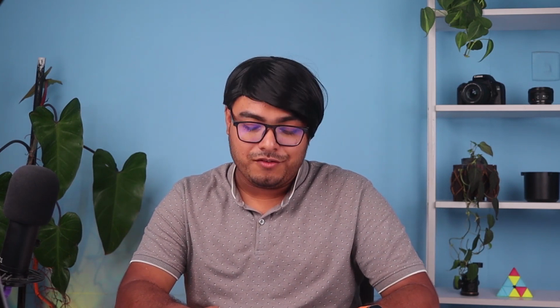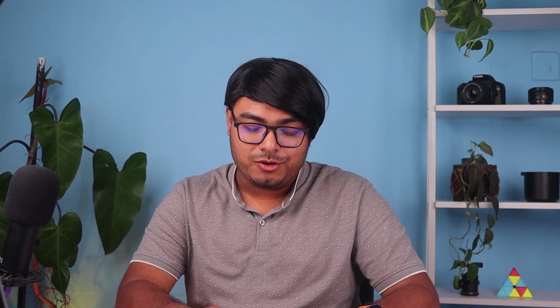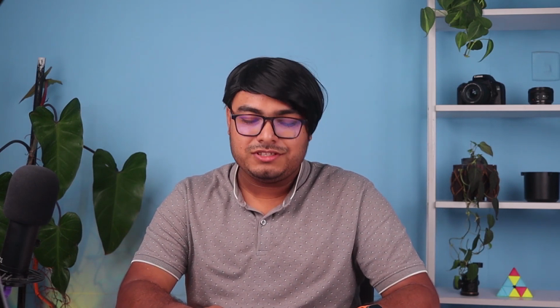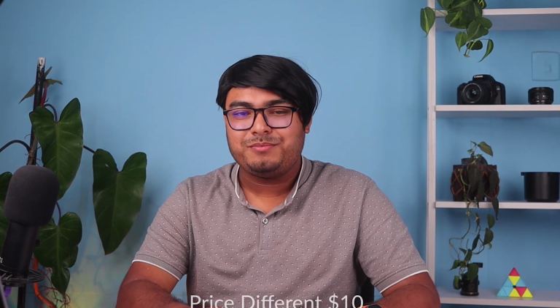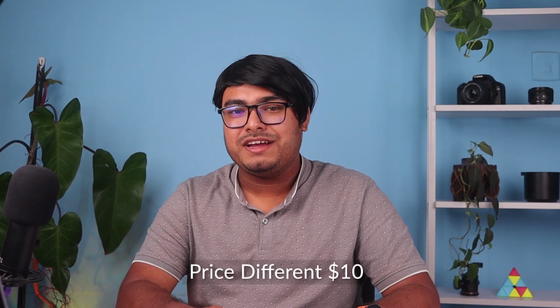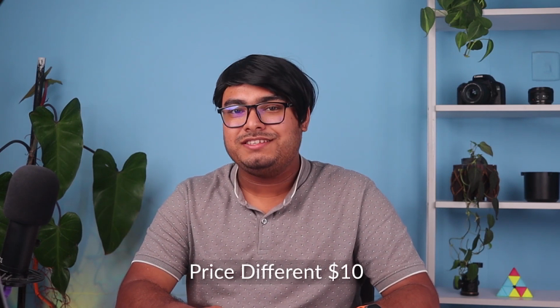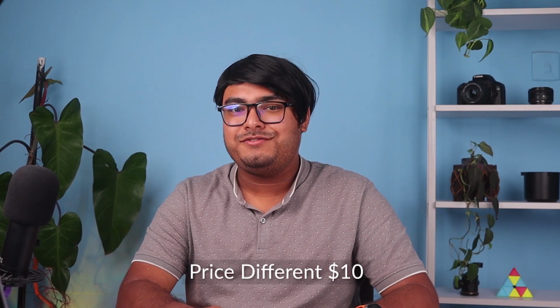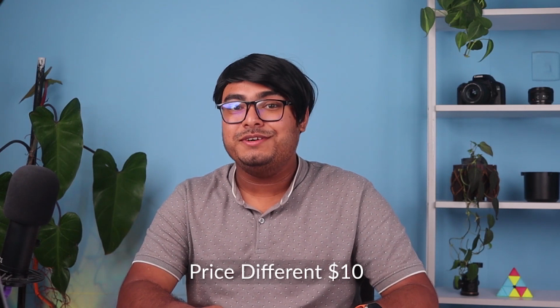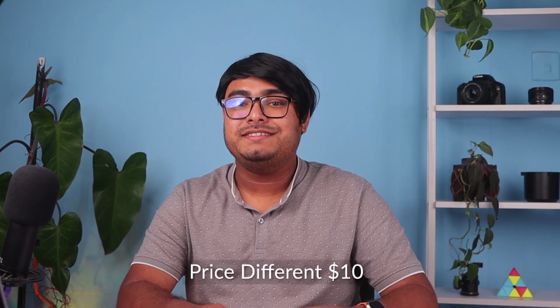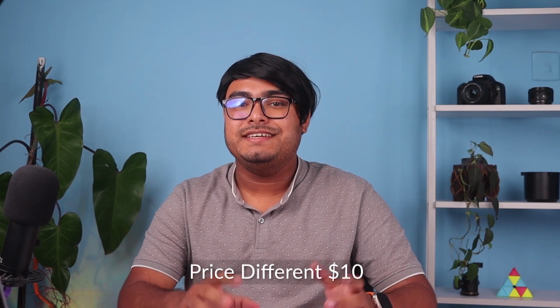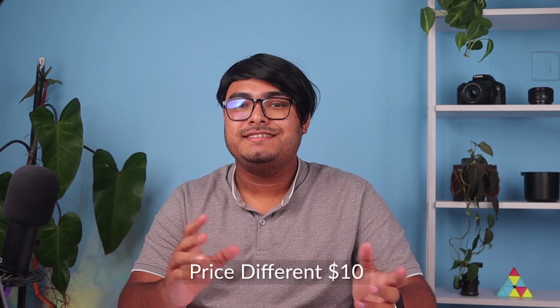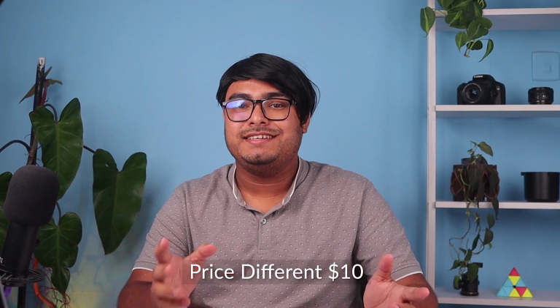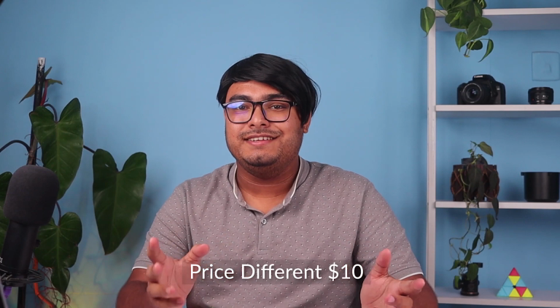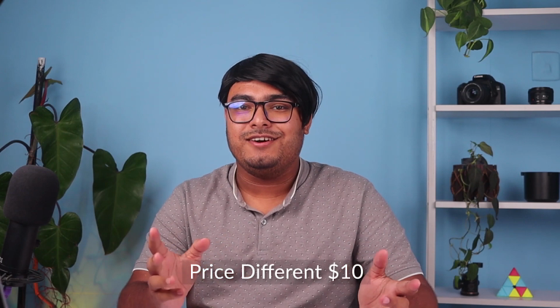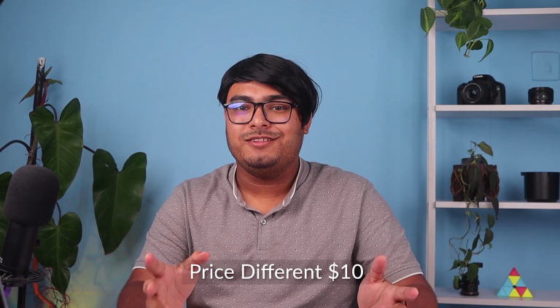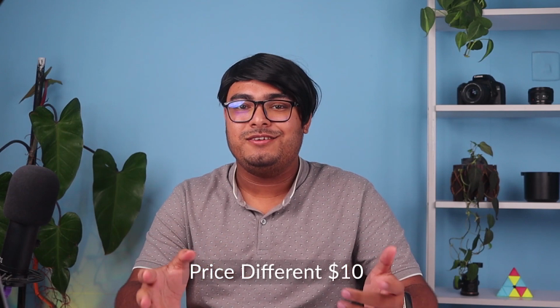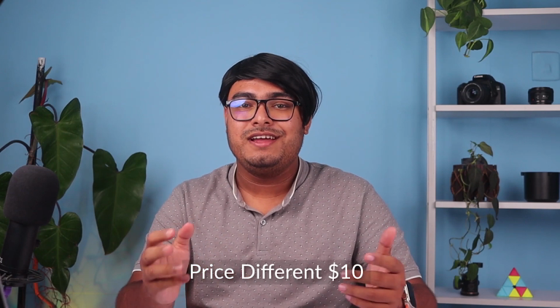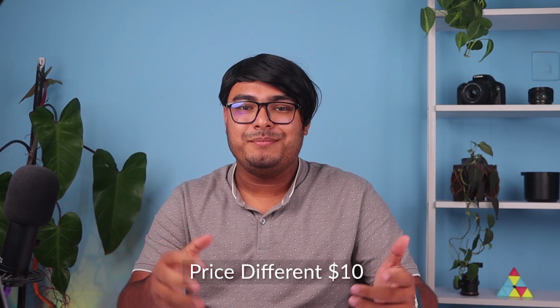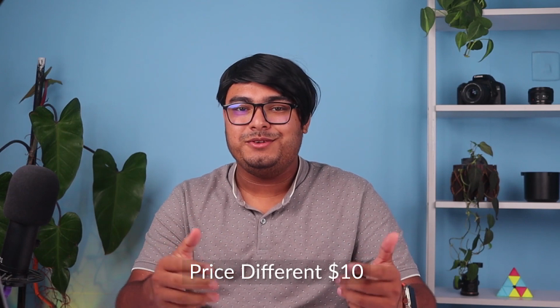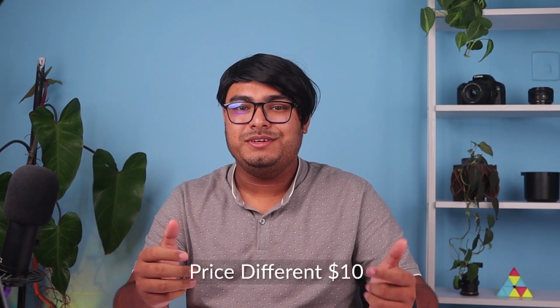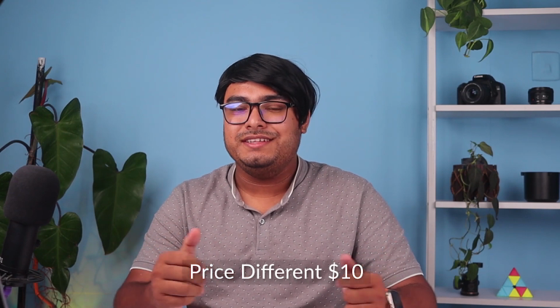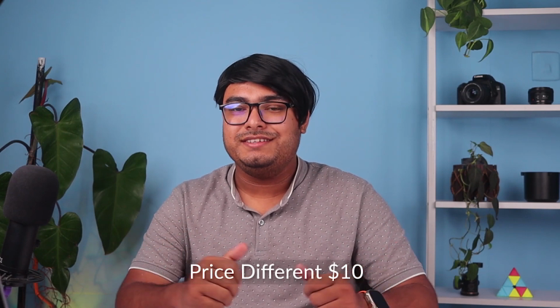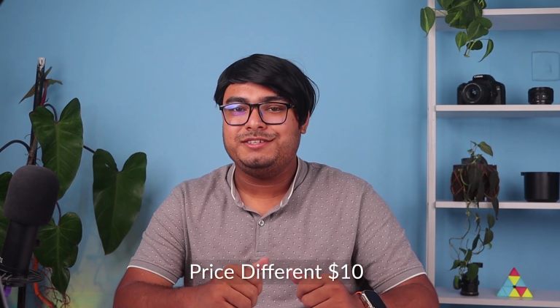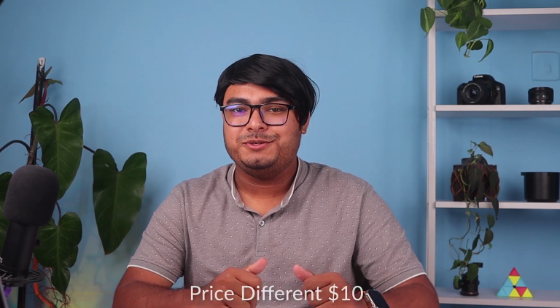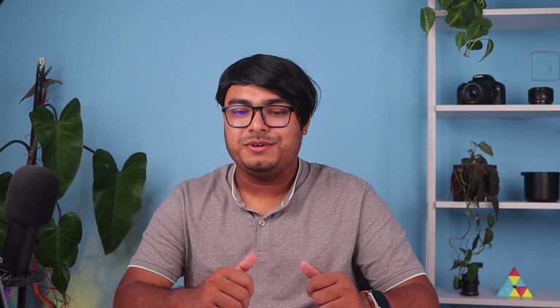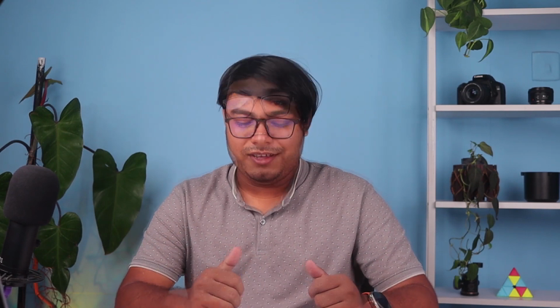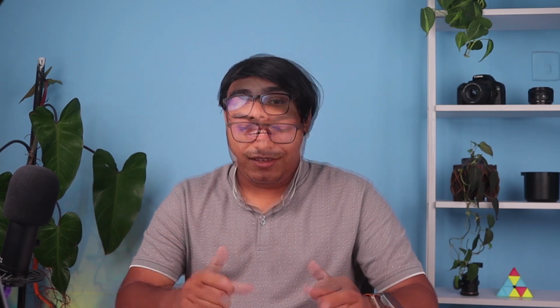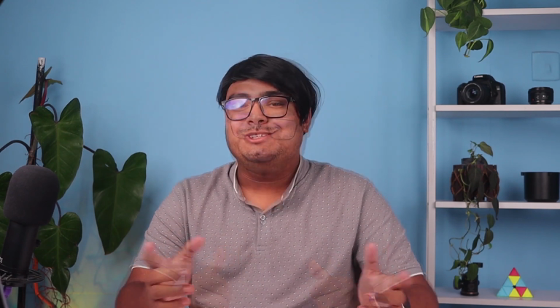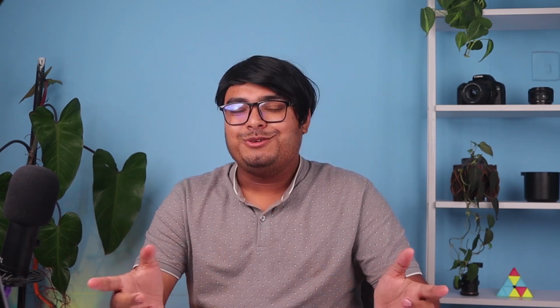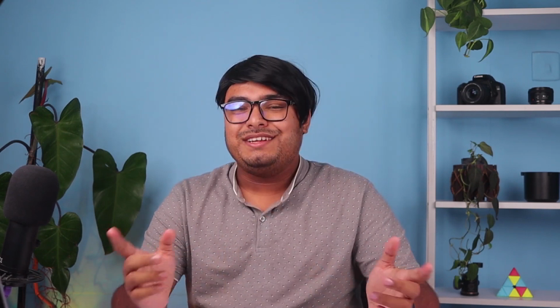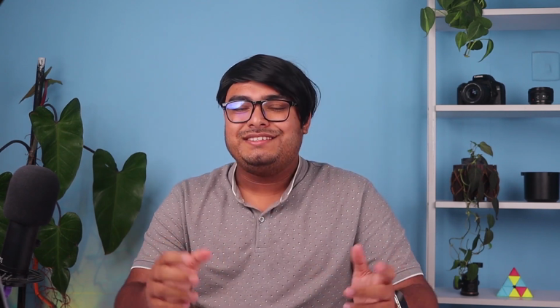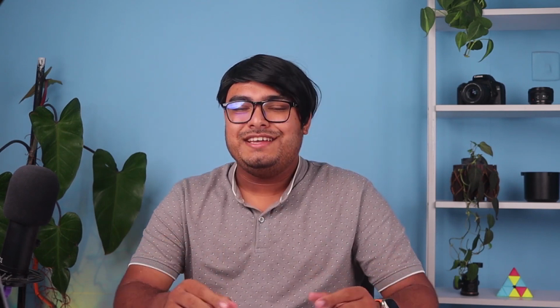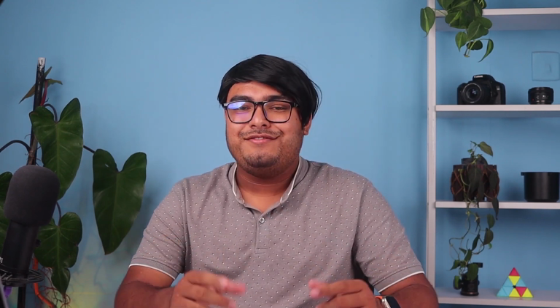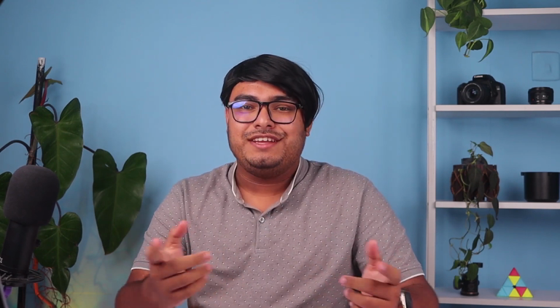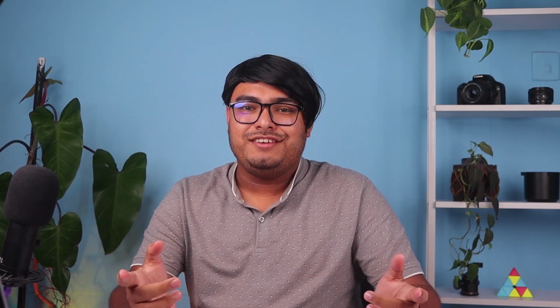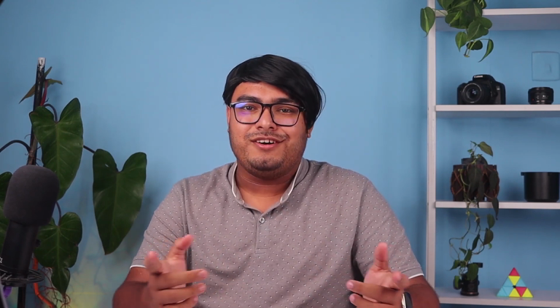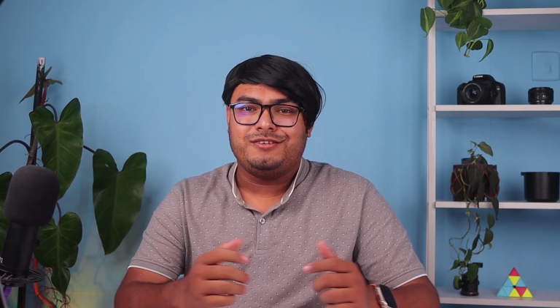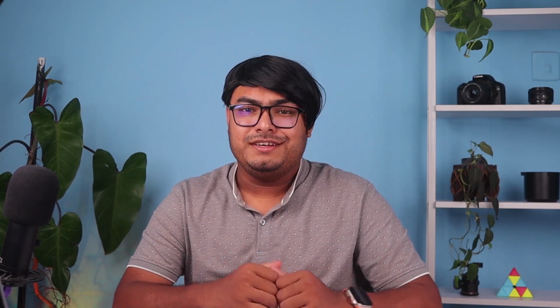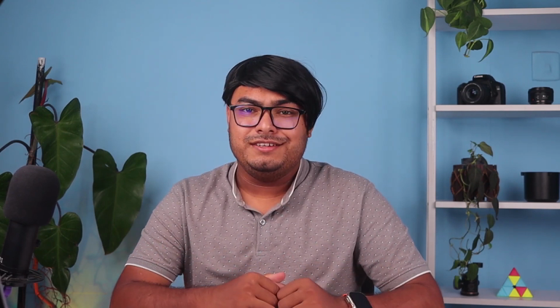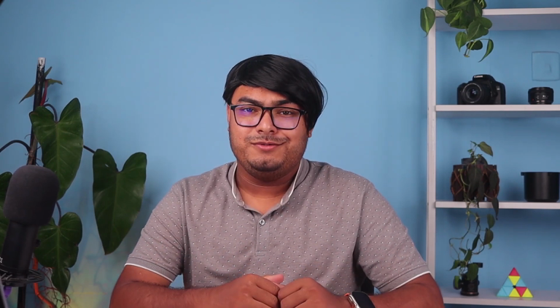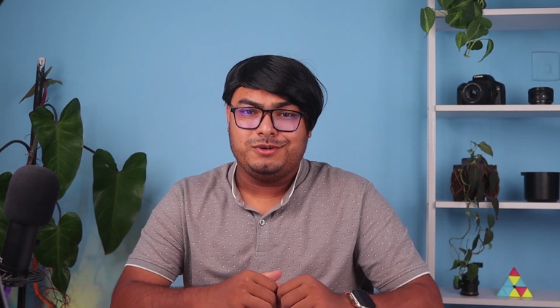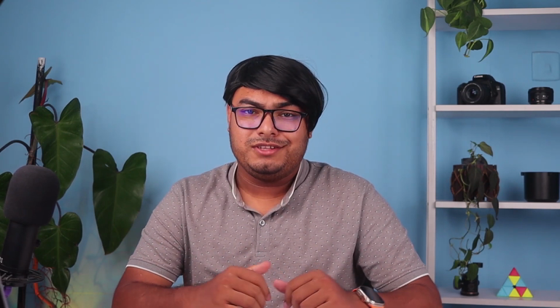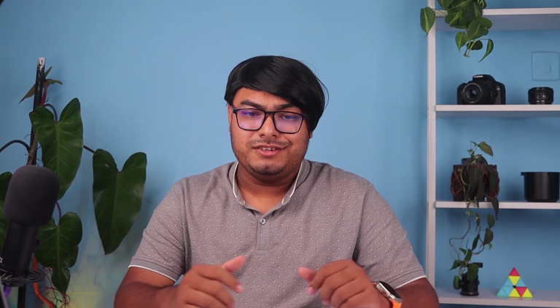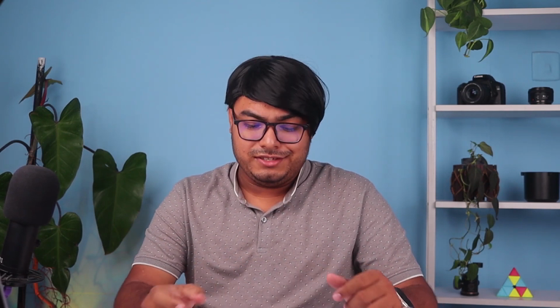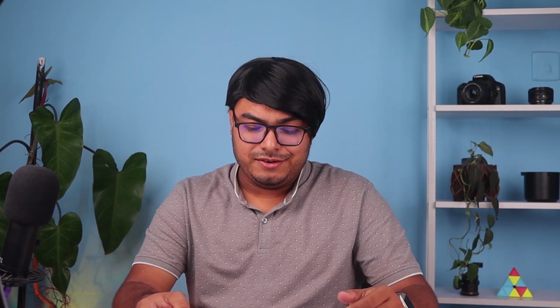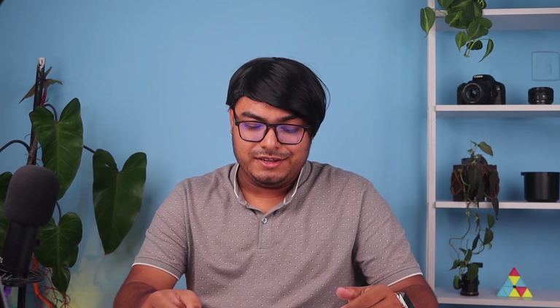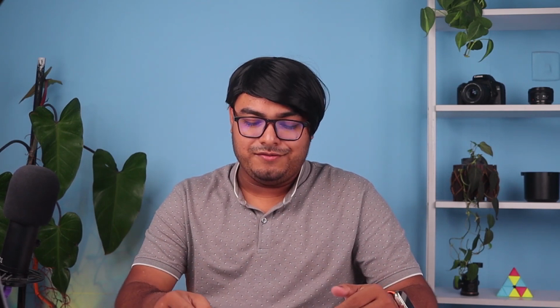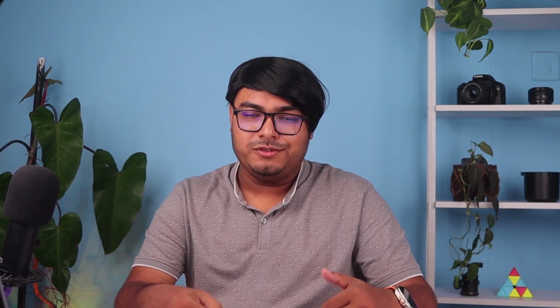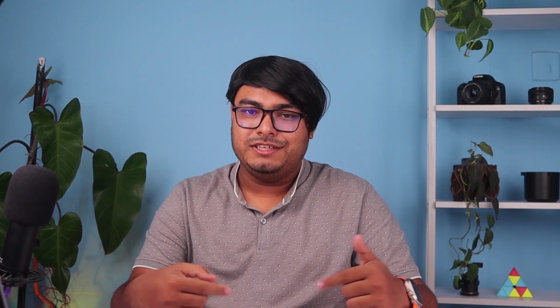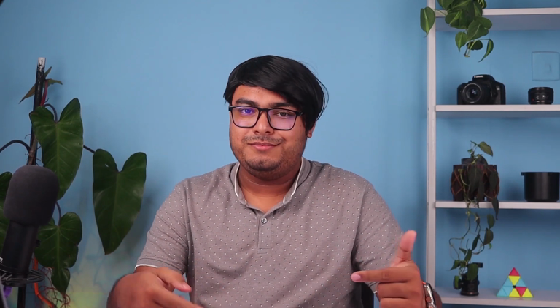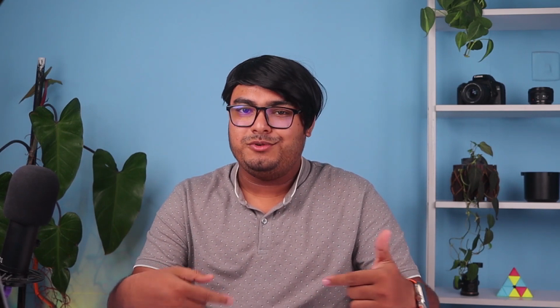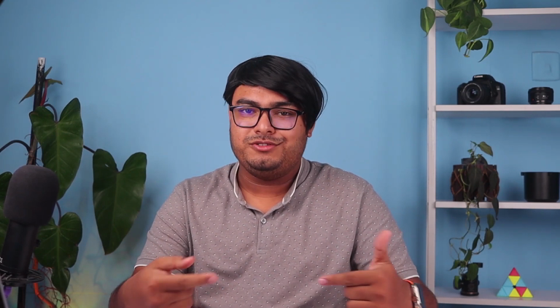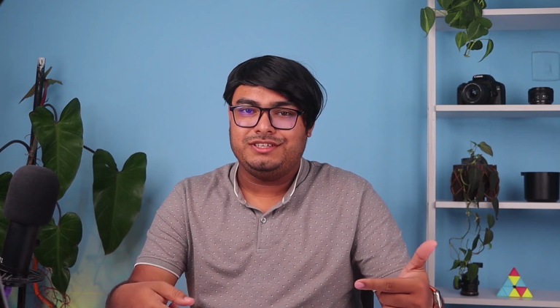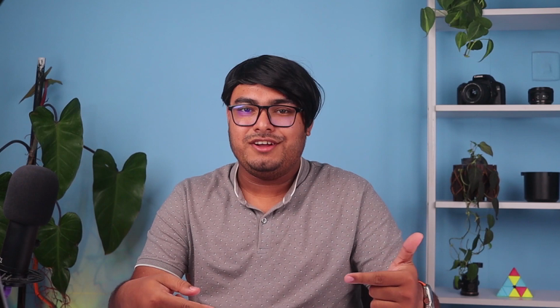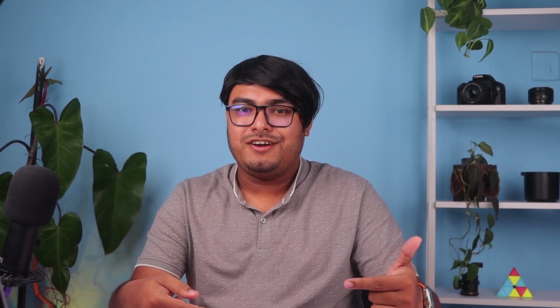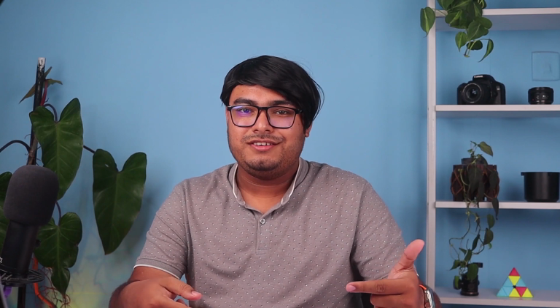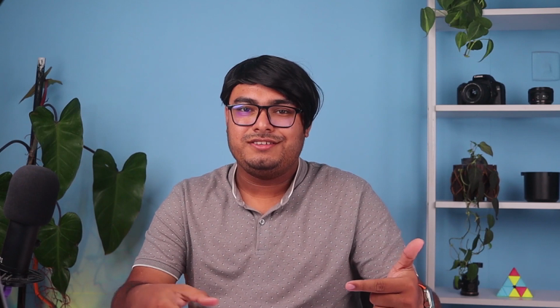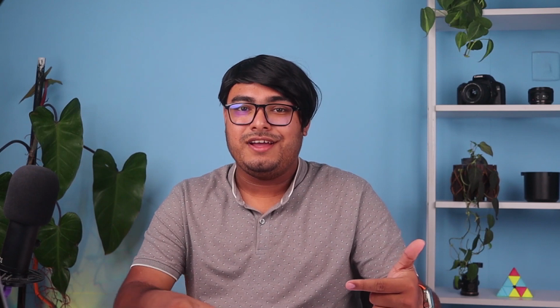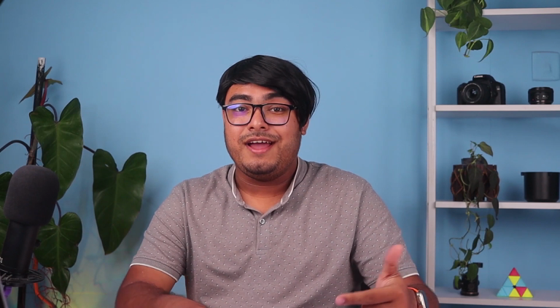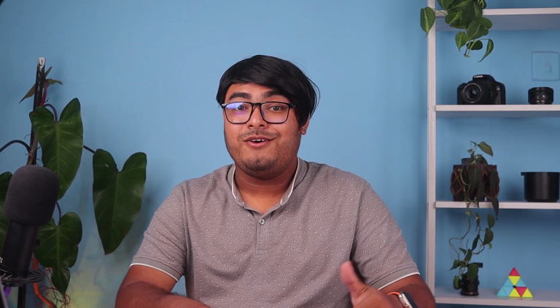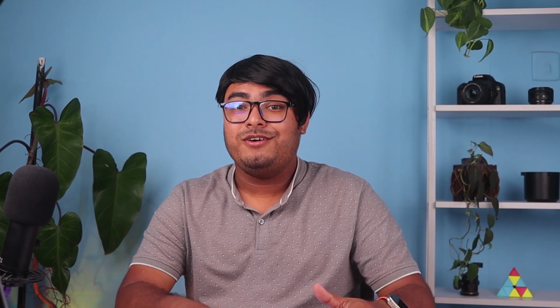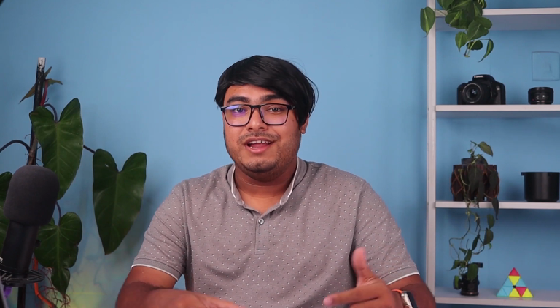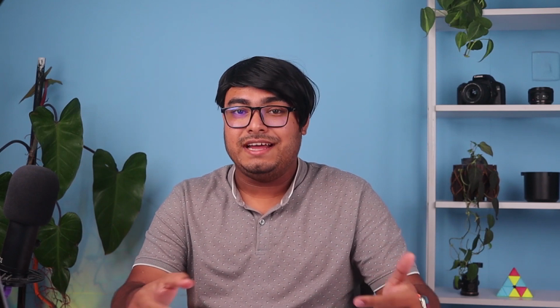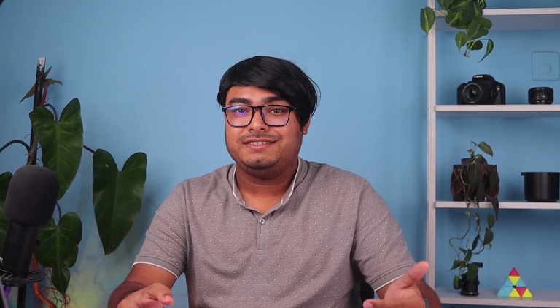Of course, the price difference is $10 between these two, so let's see if that $10 is worth considering when looking at the pros and cons.